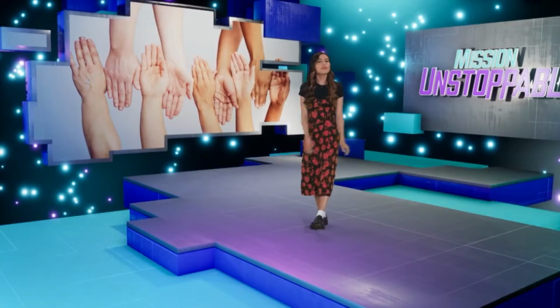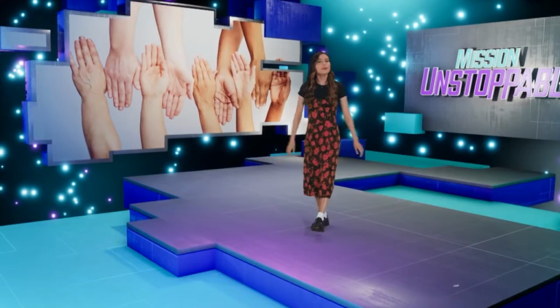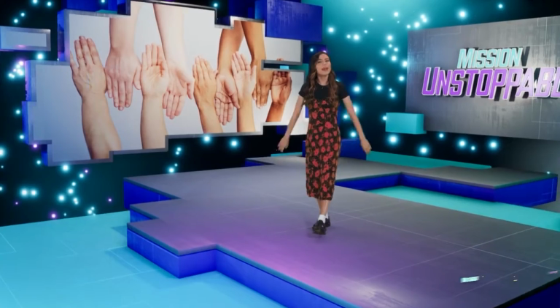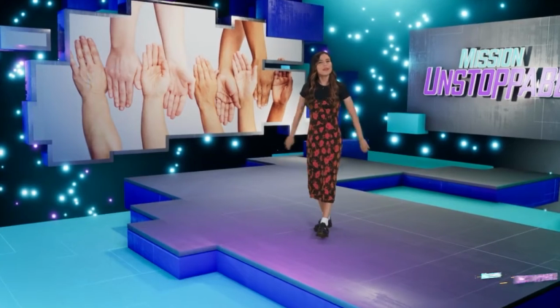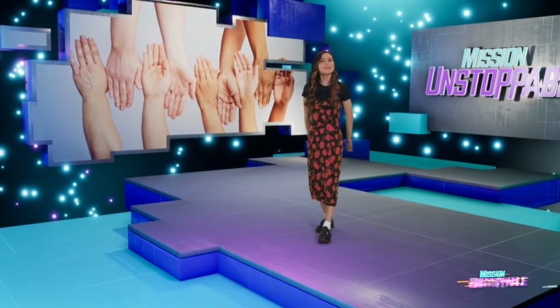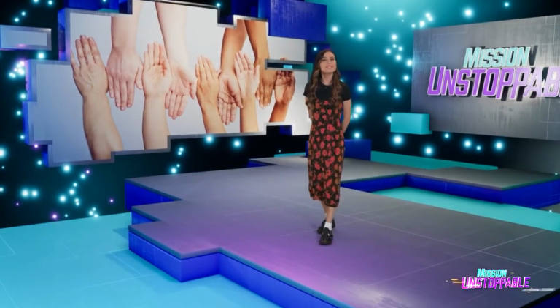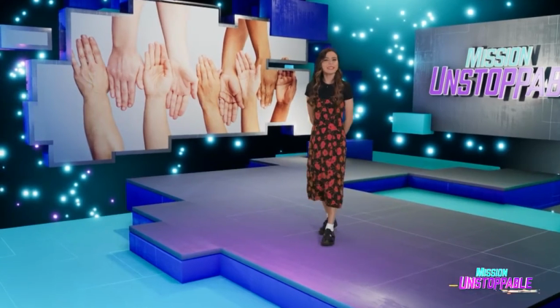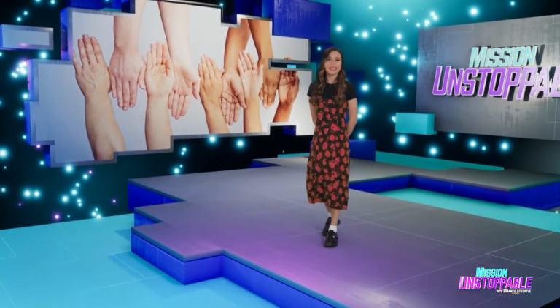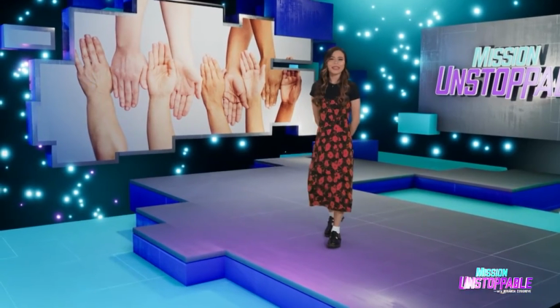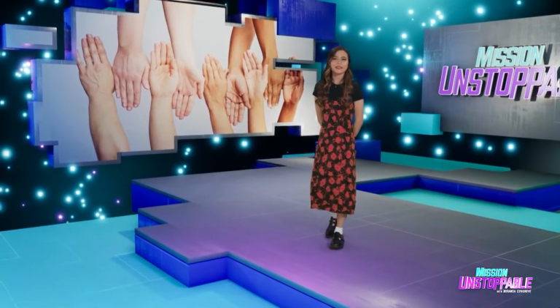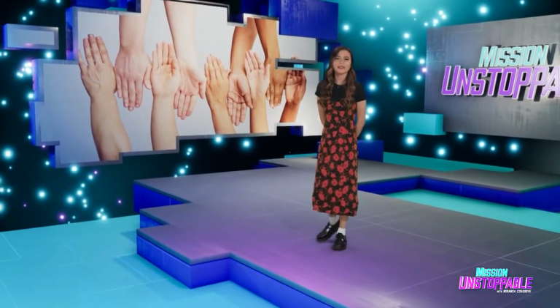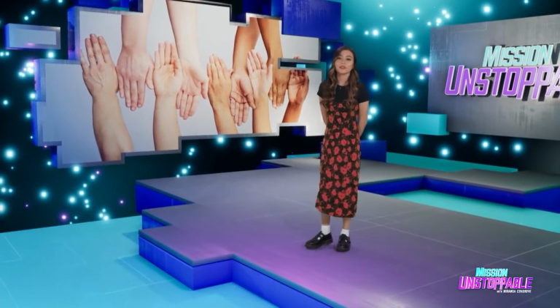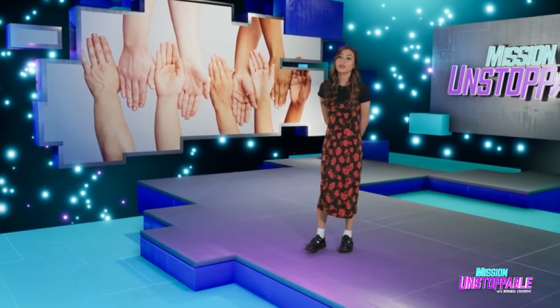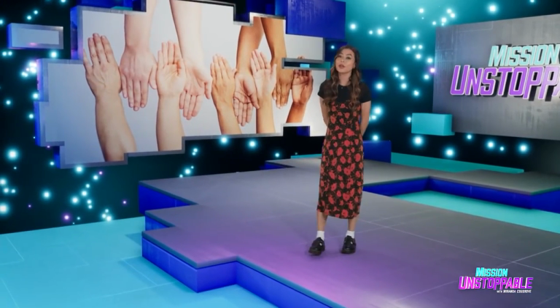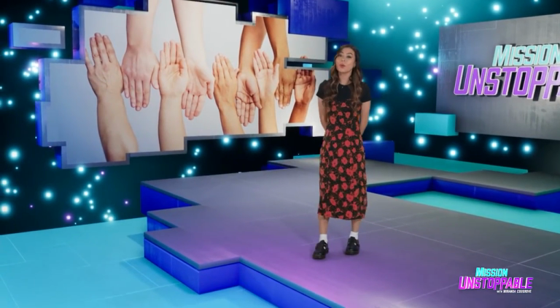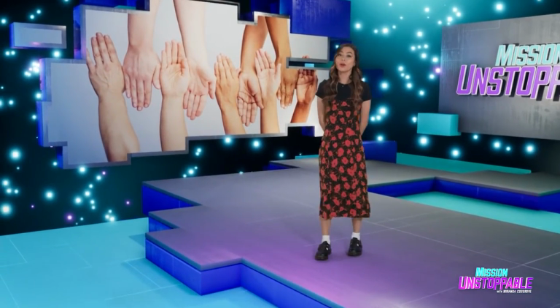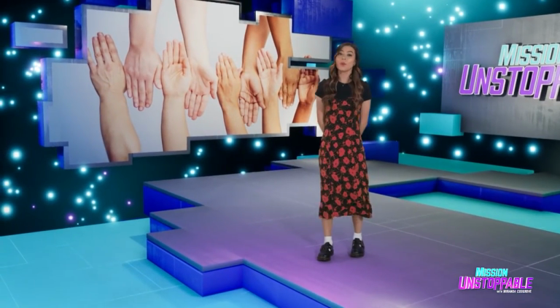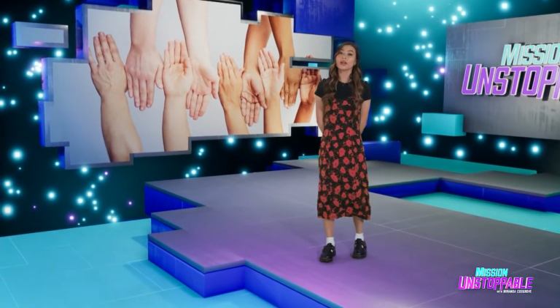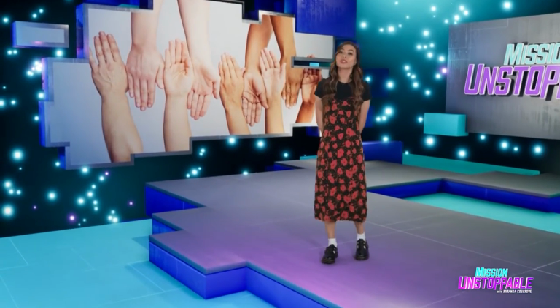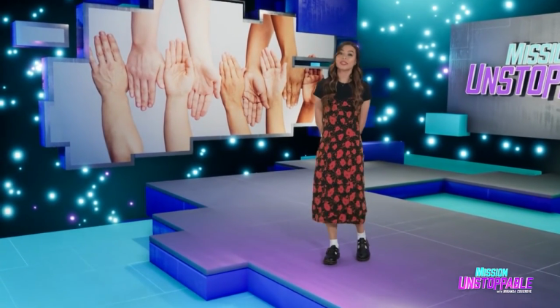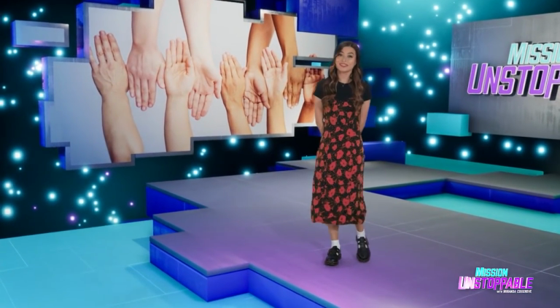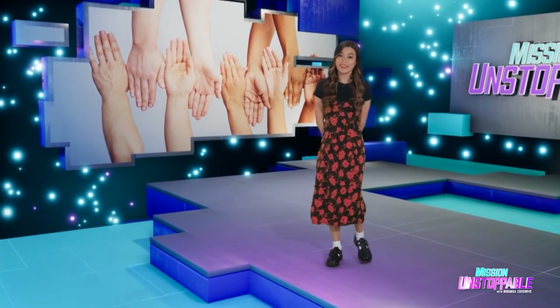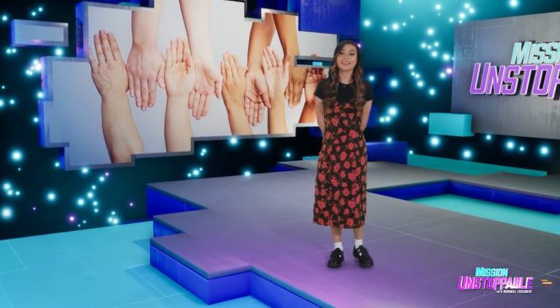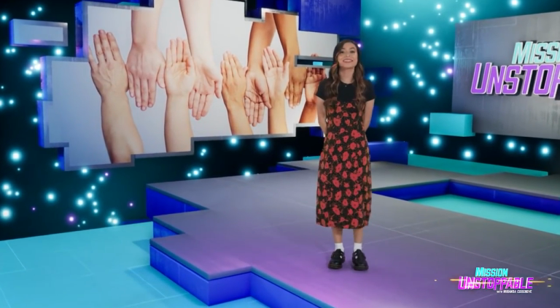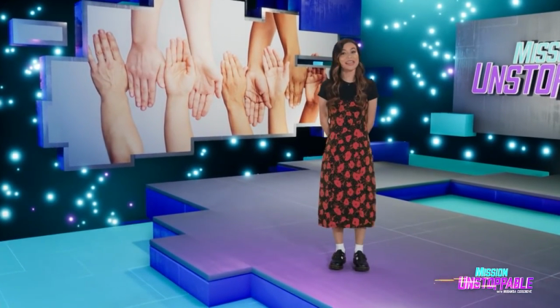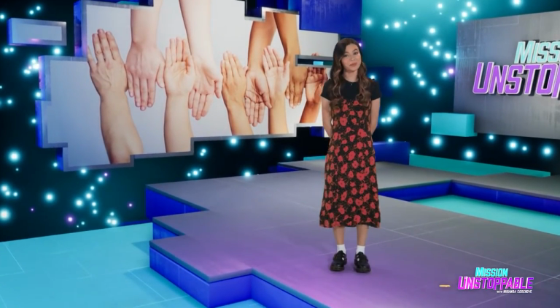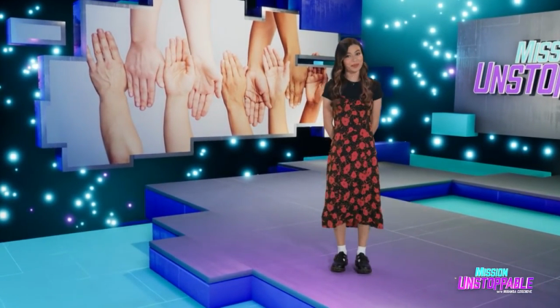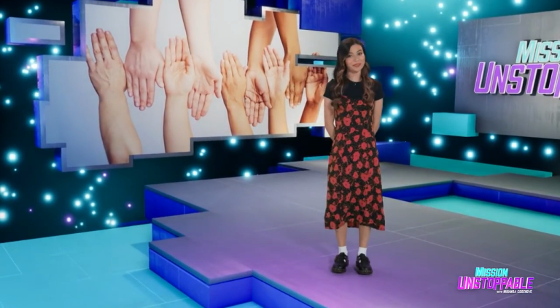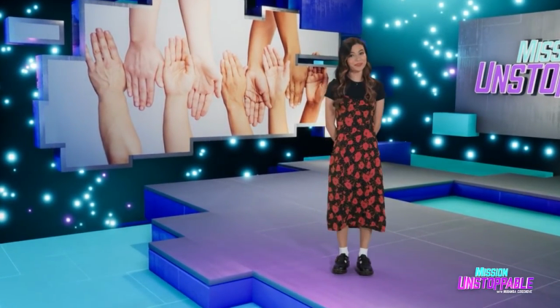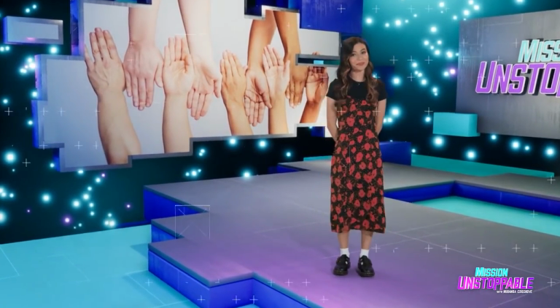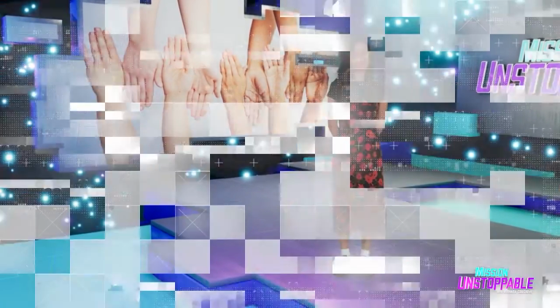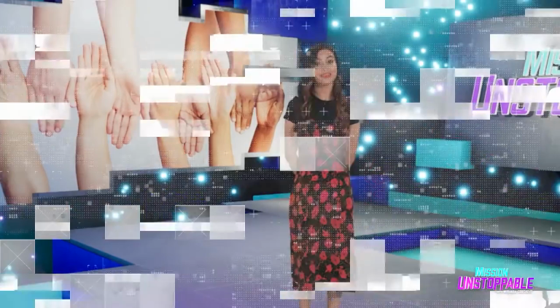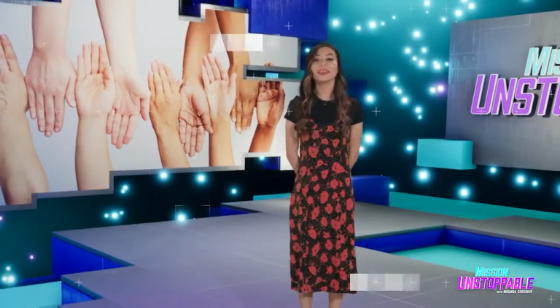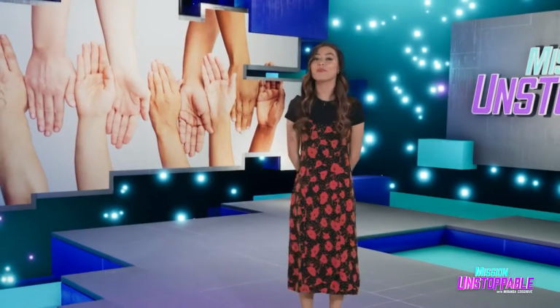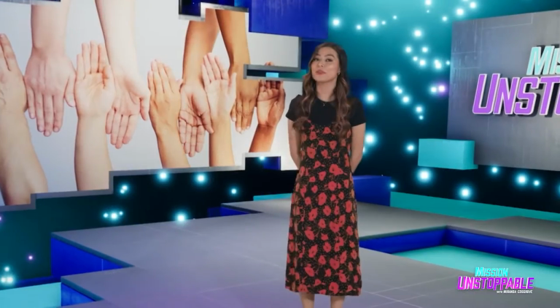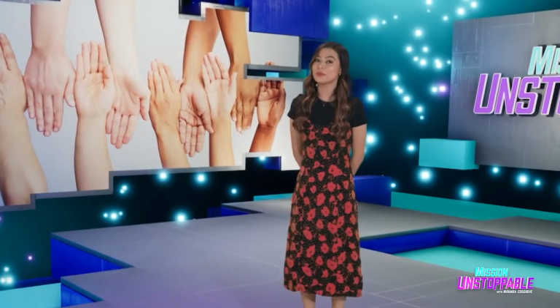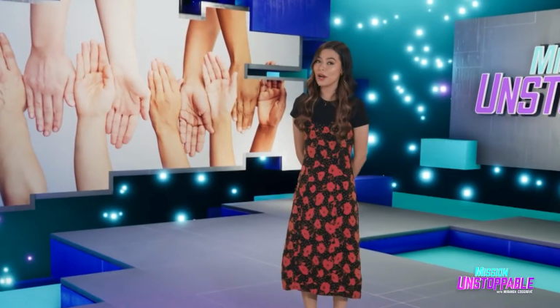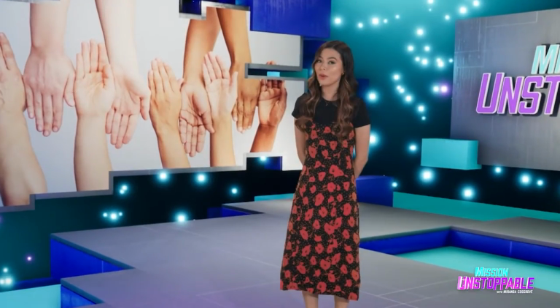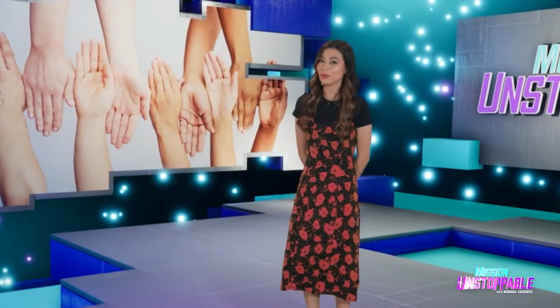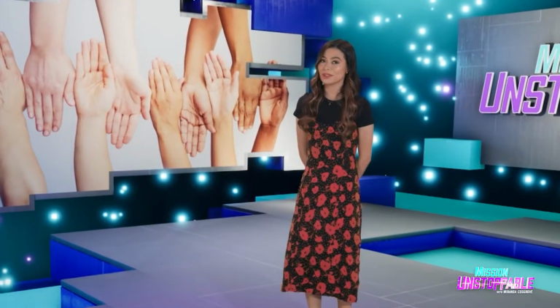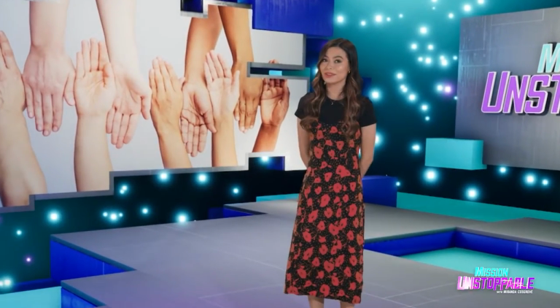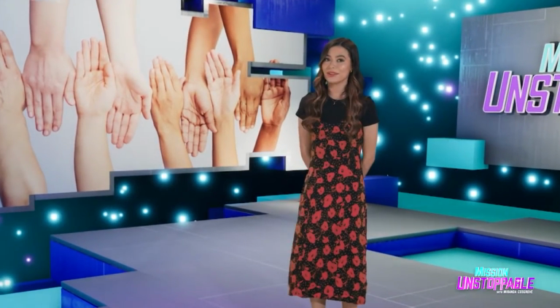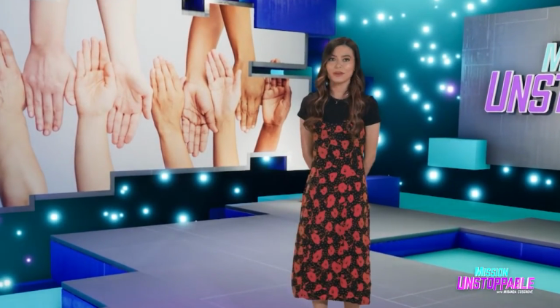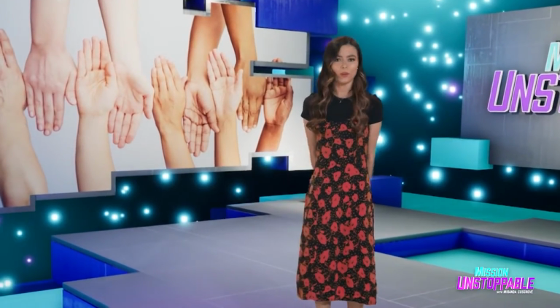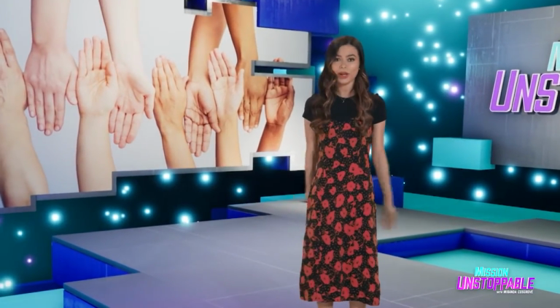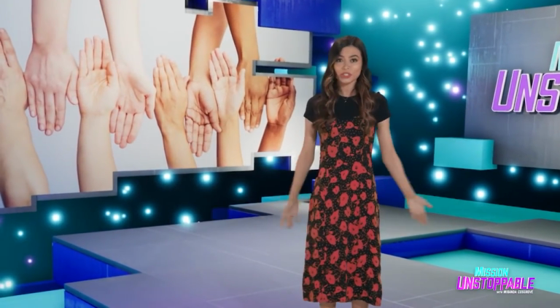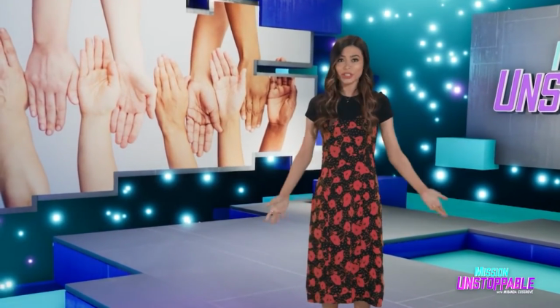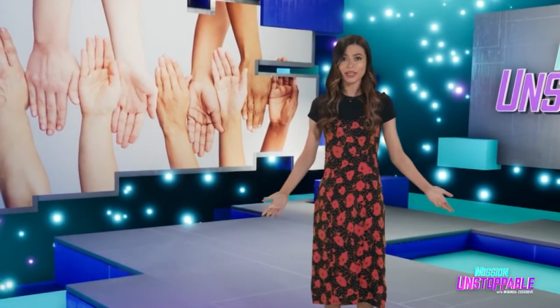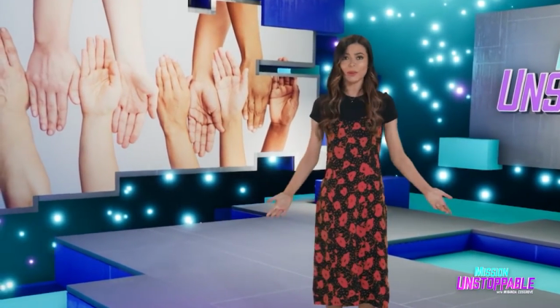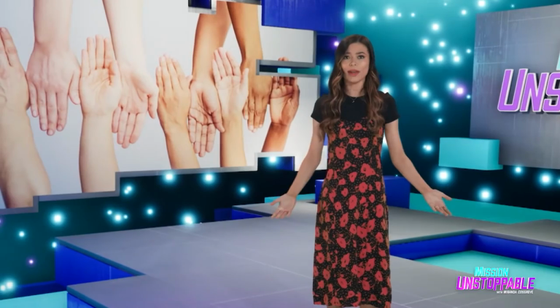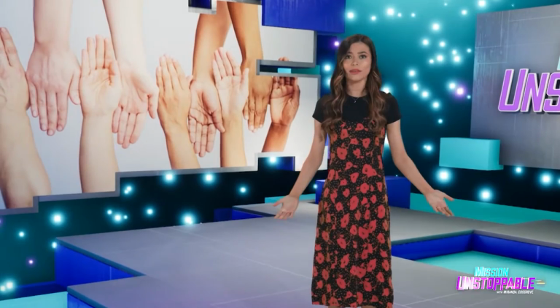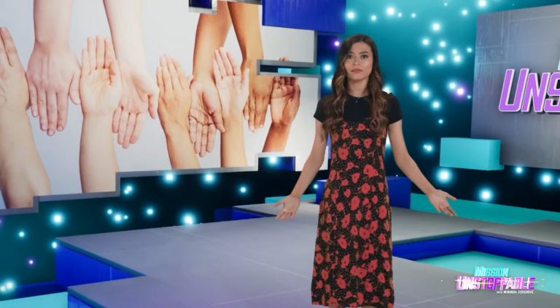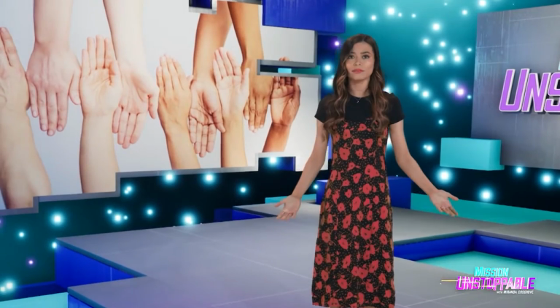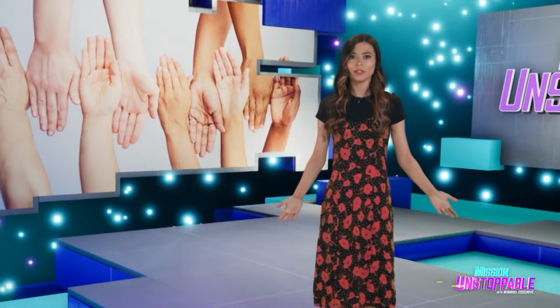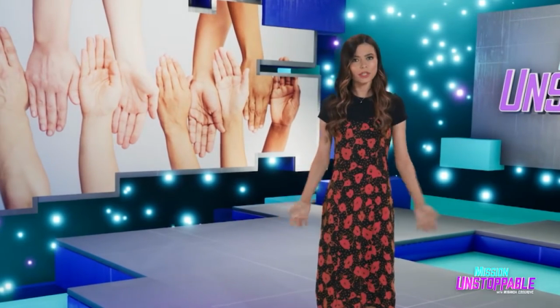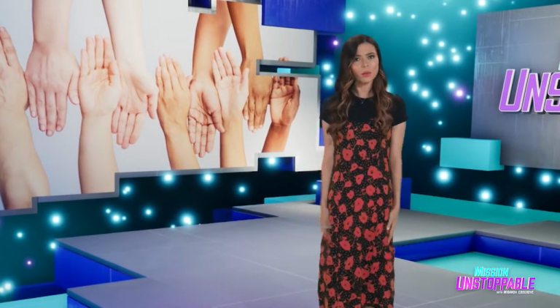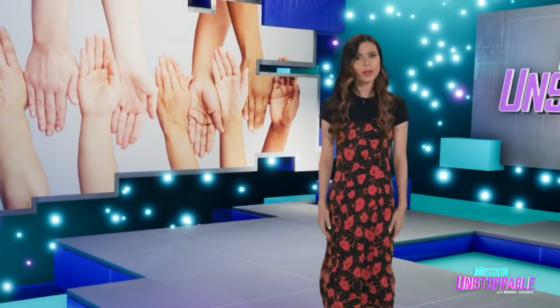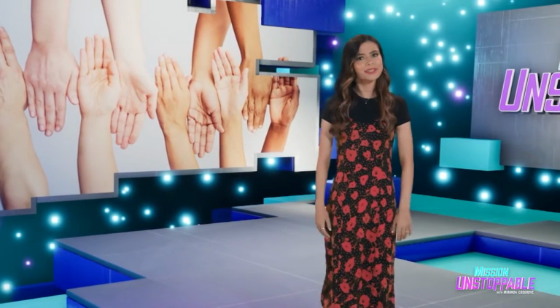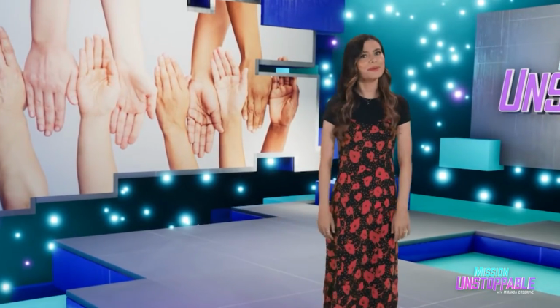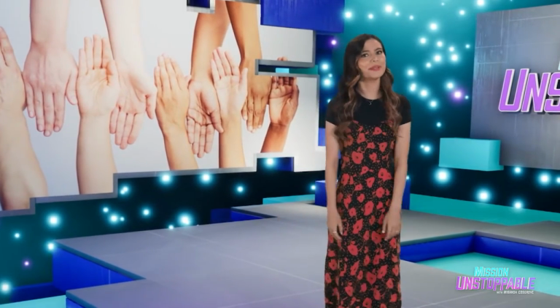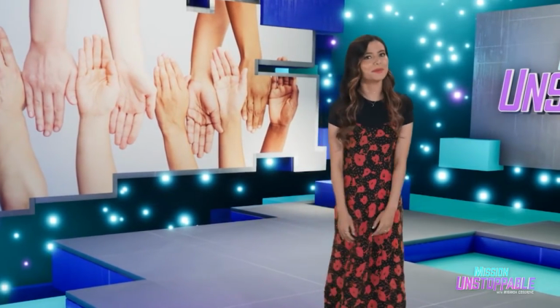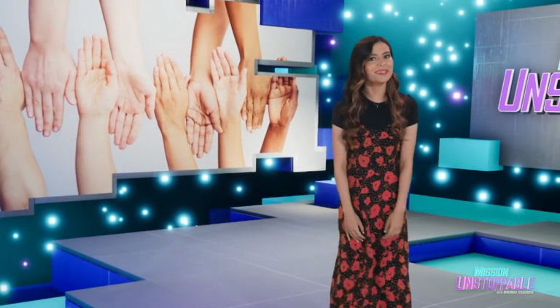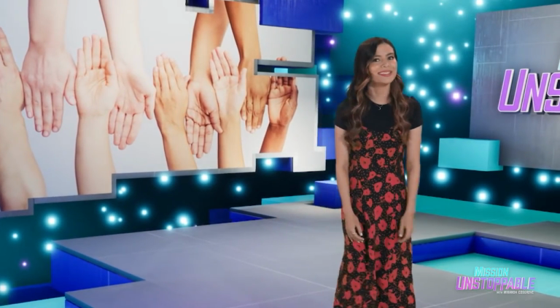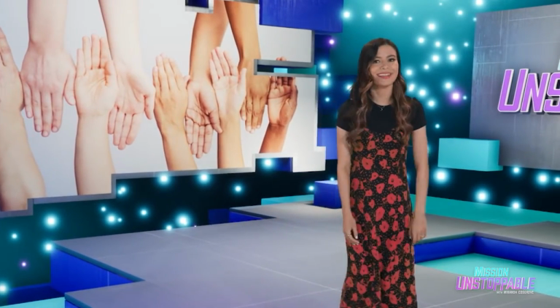If you have skin, you're going to want to watch this next segment. If you don't, watch it anyway — you're going to want to see what you're missing.